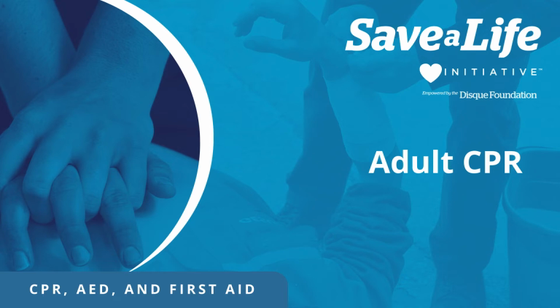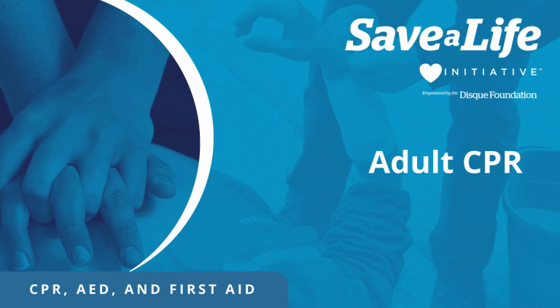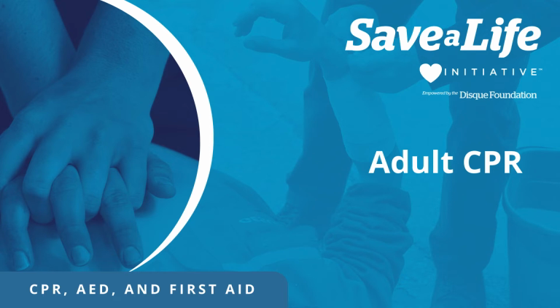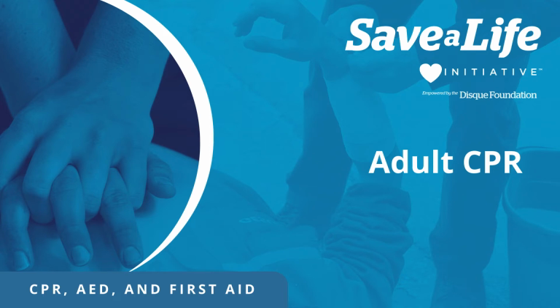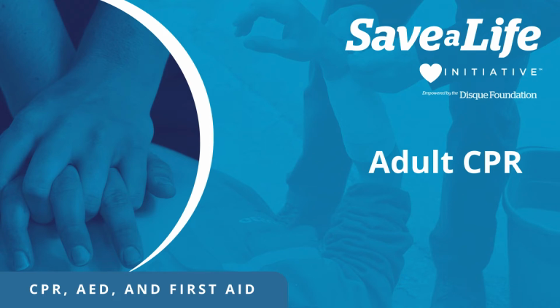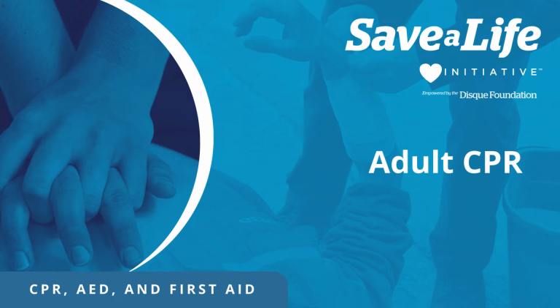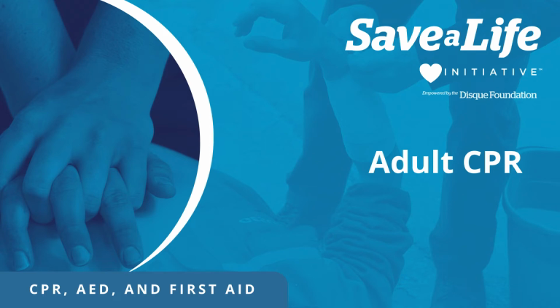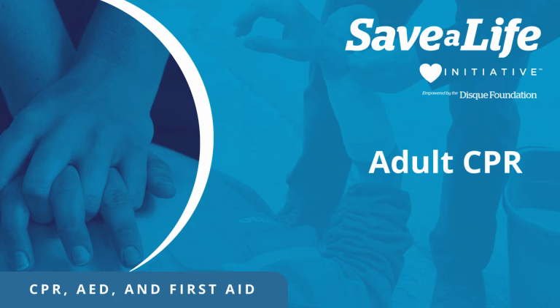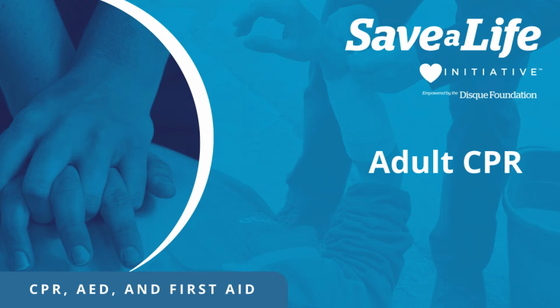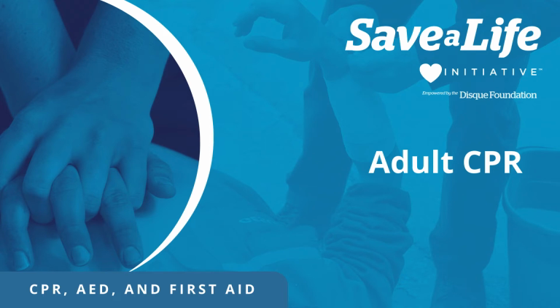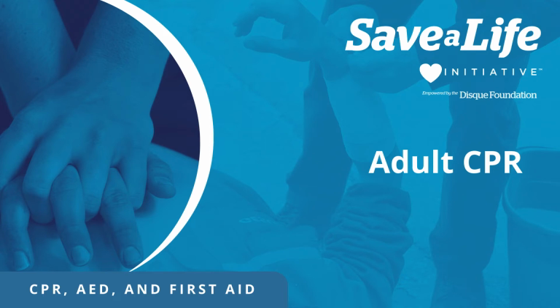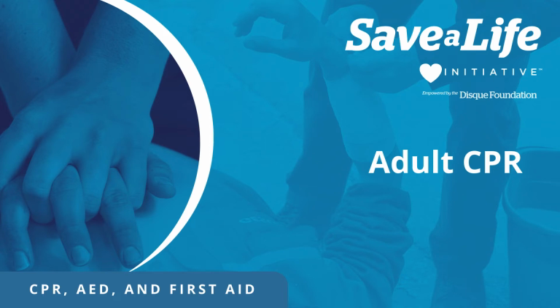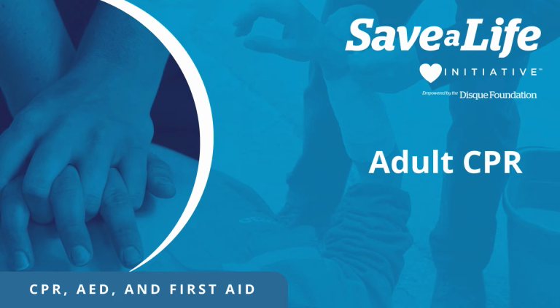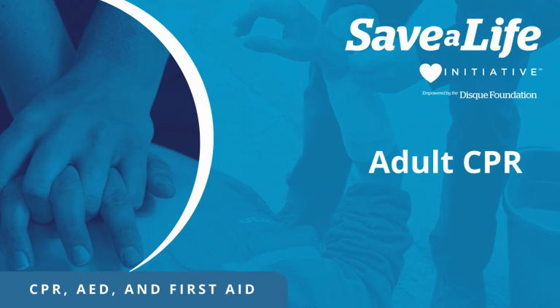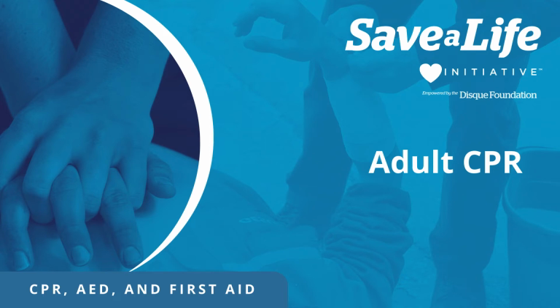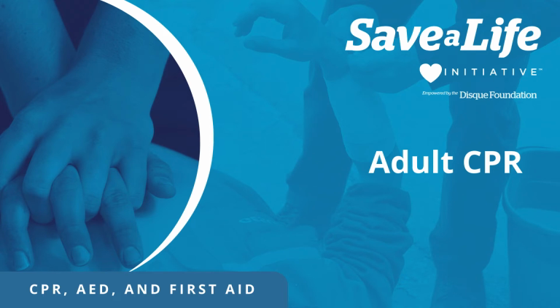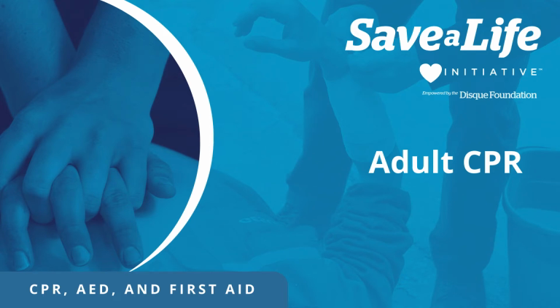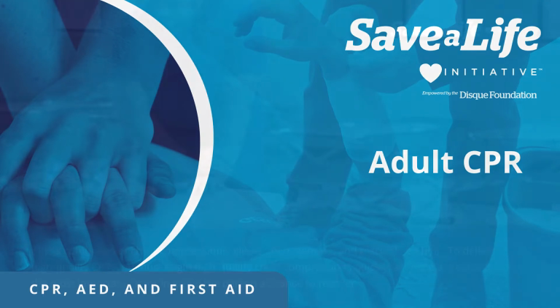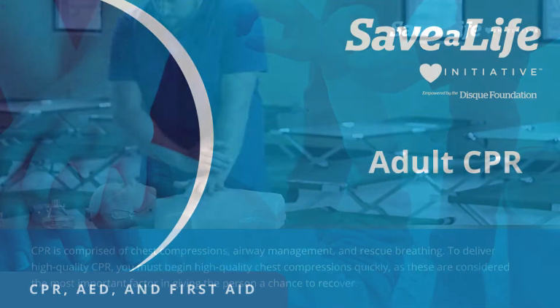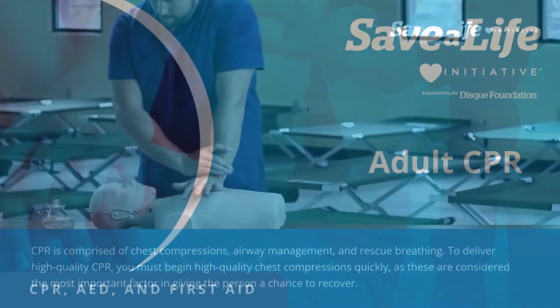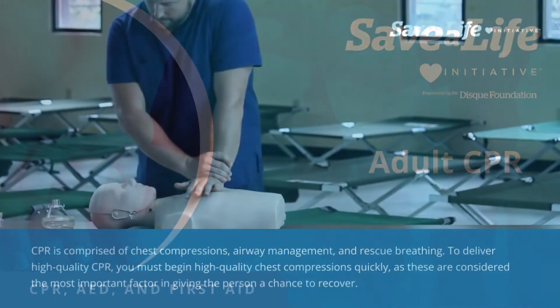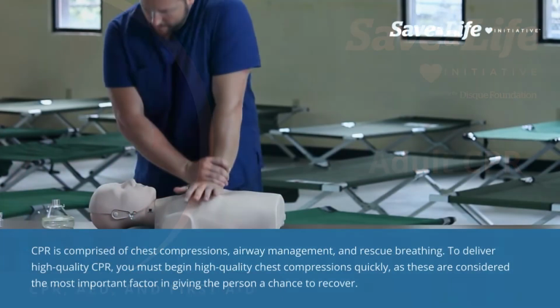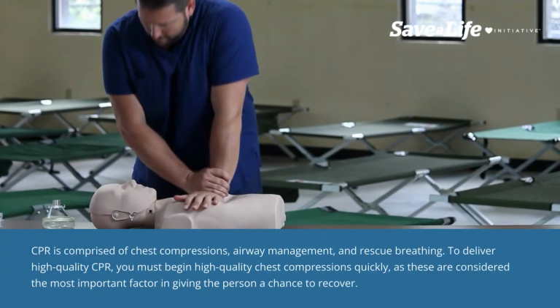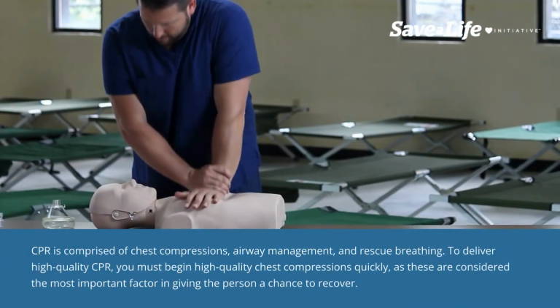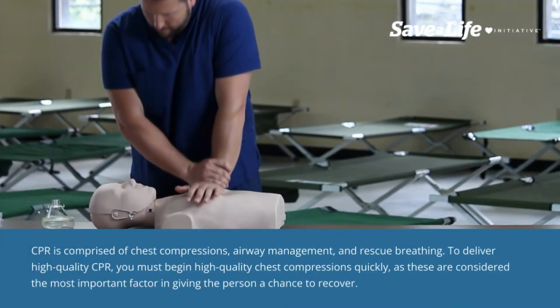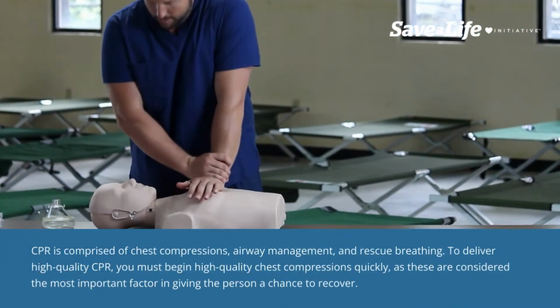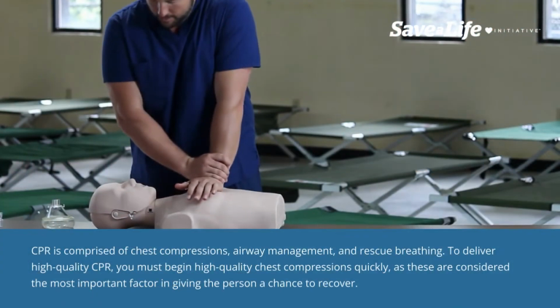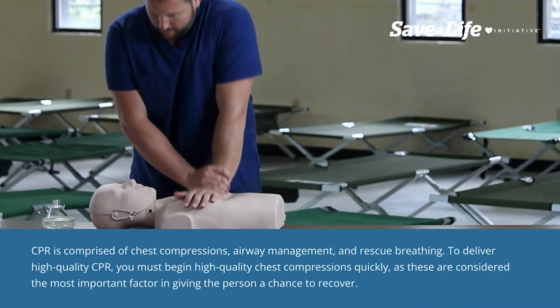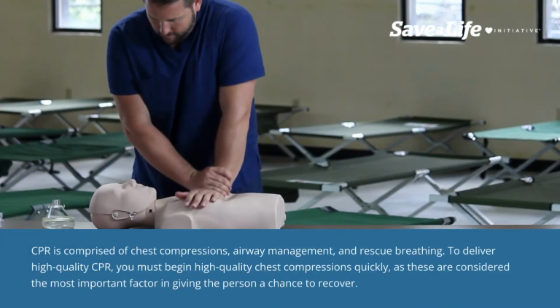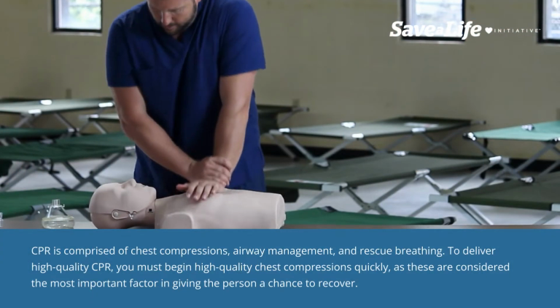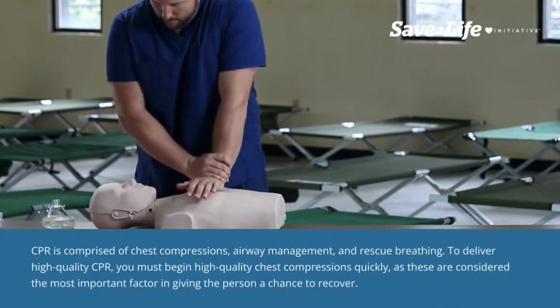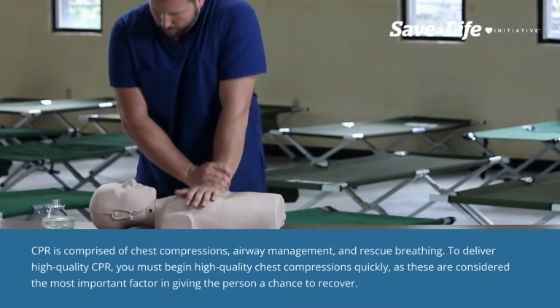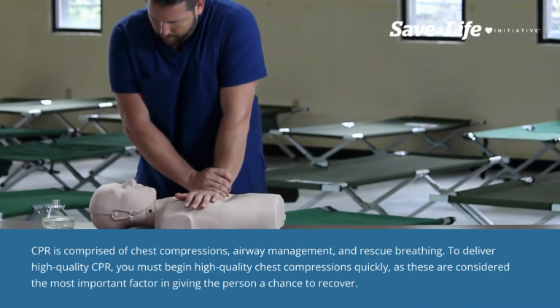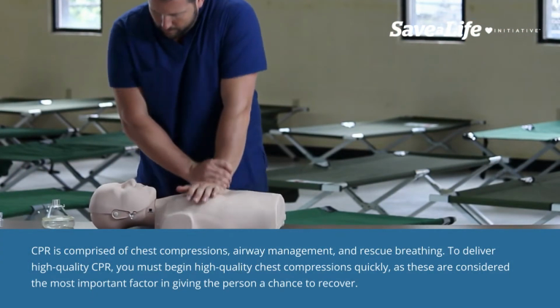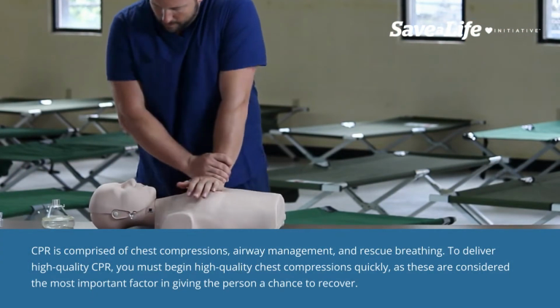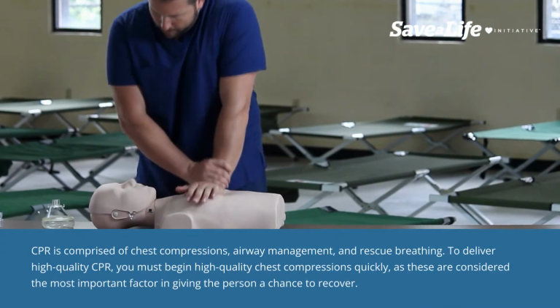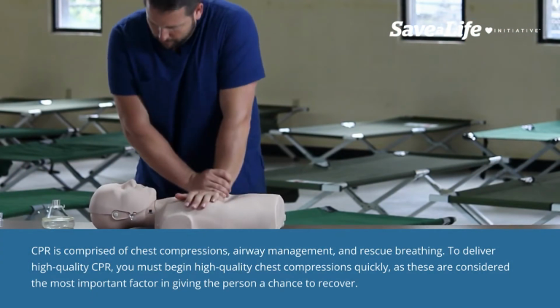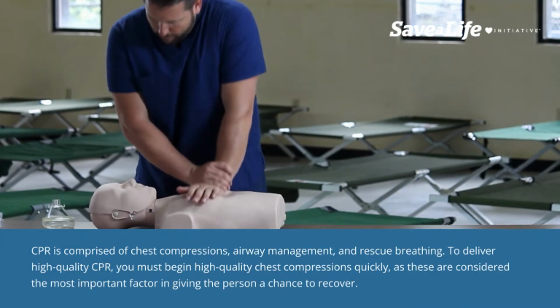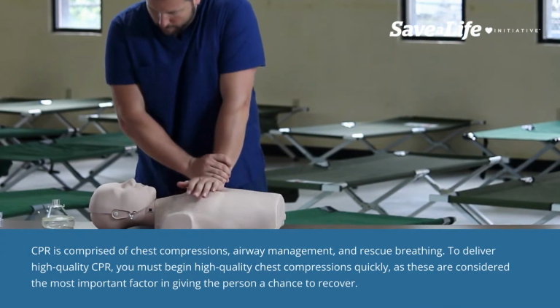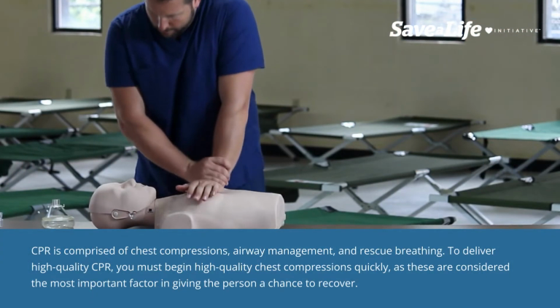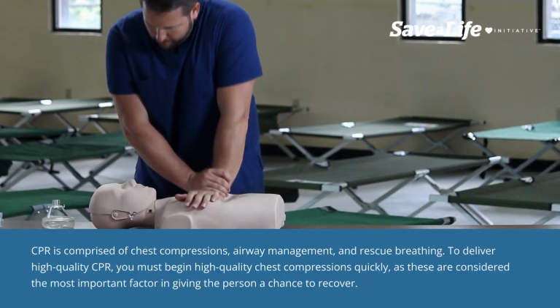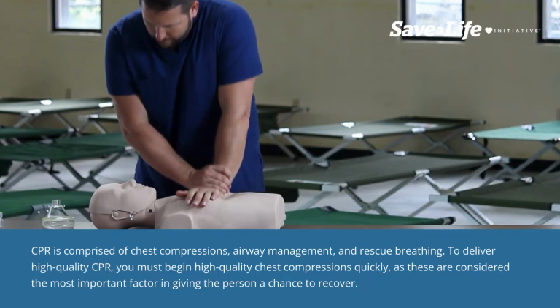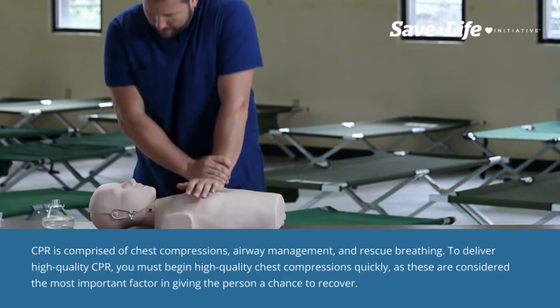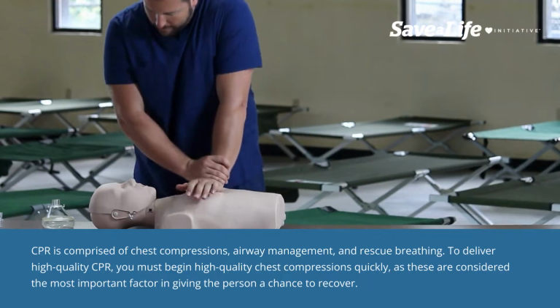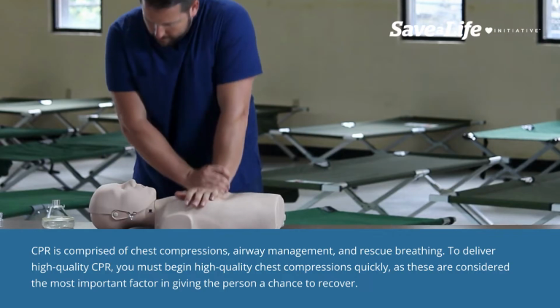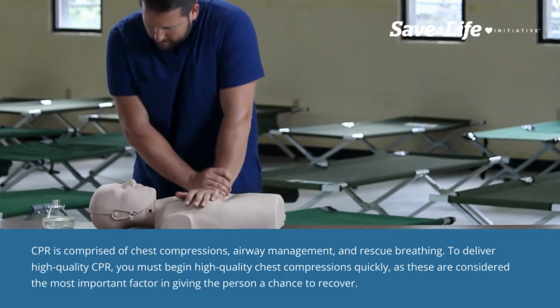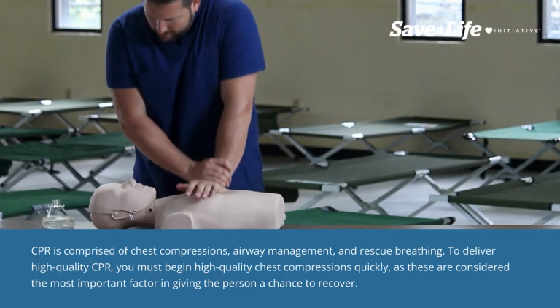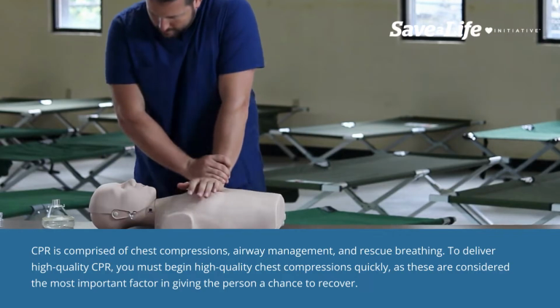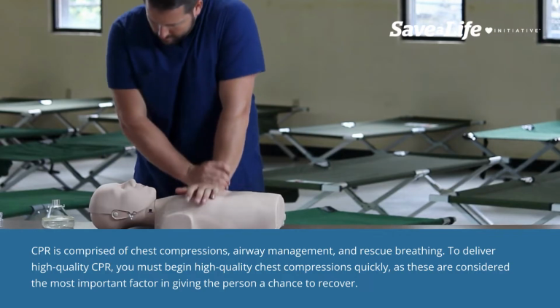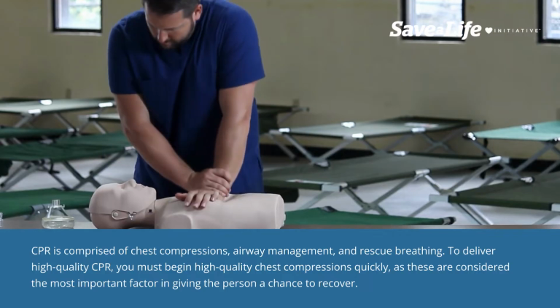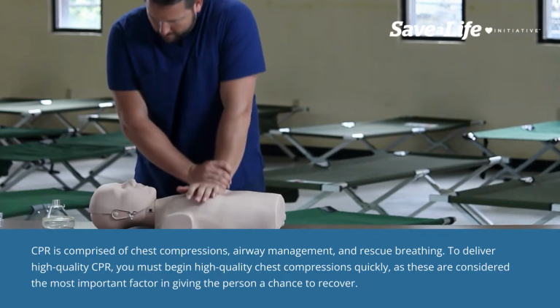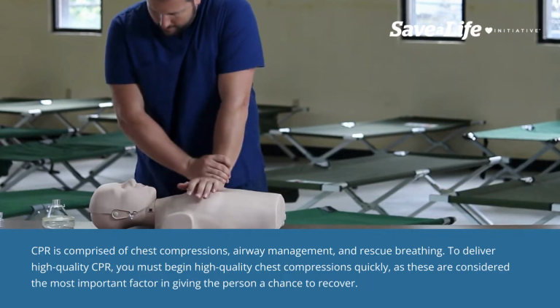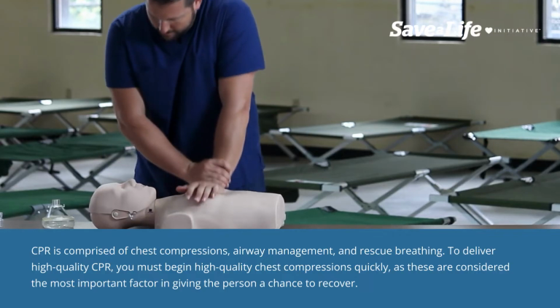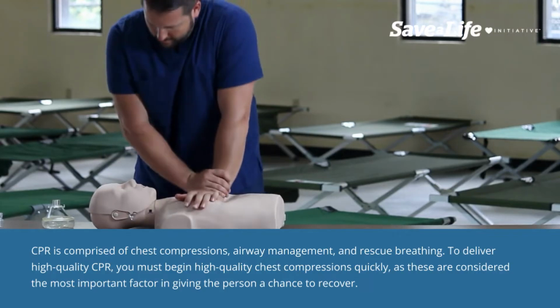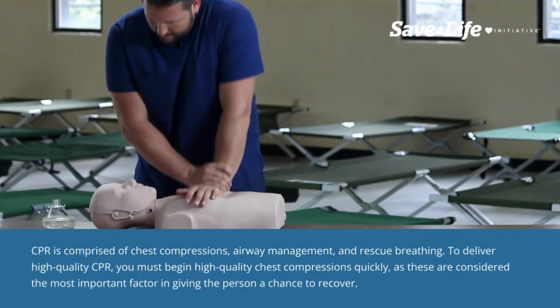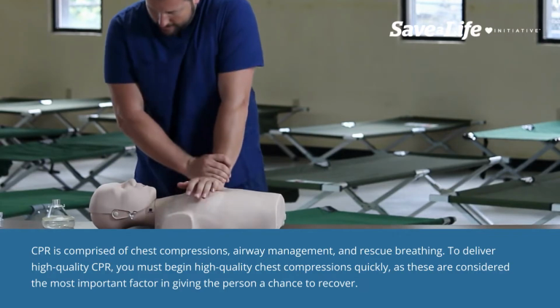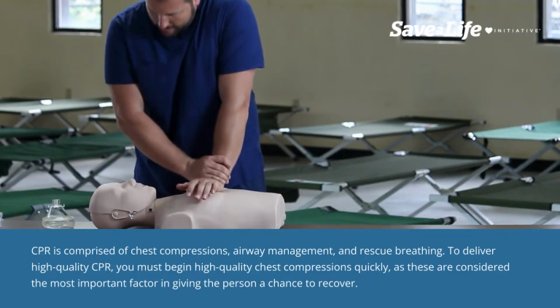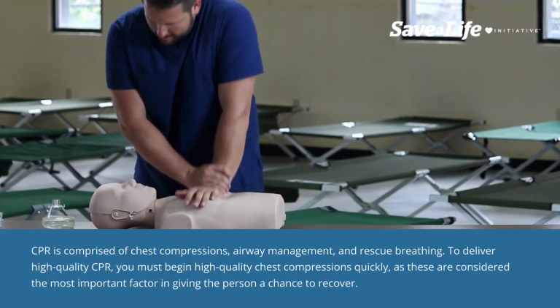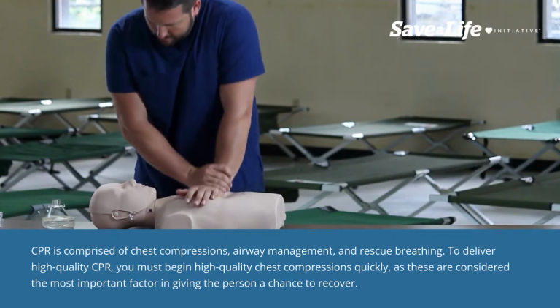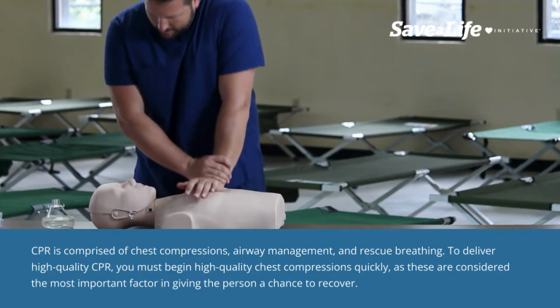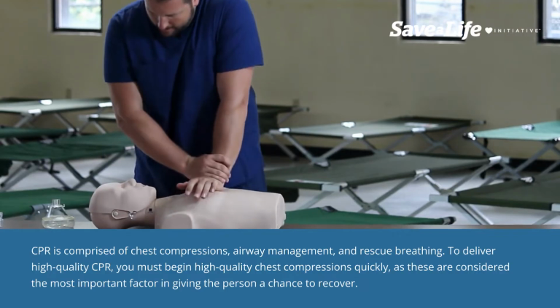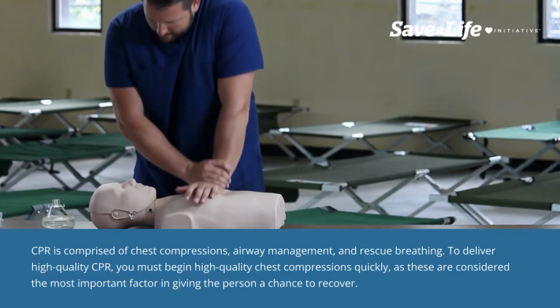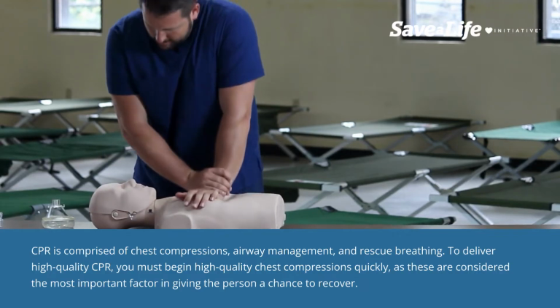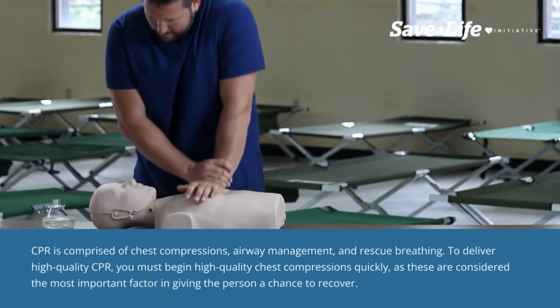Adult CPR. CPR is comprised of chest compressions, airway management, and rescue breathing.